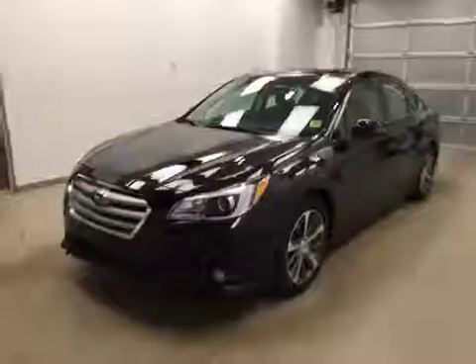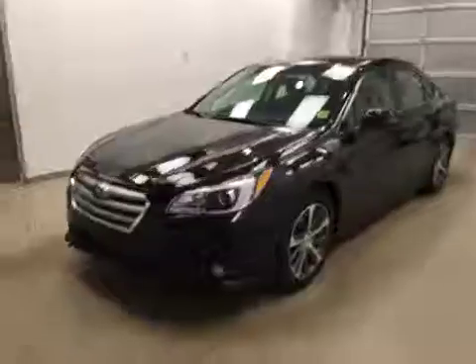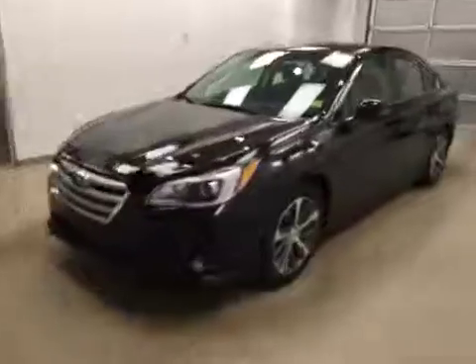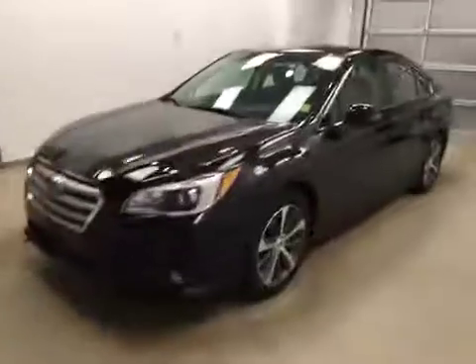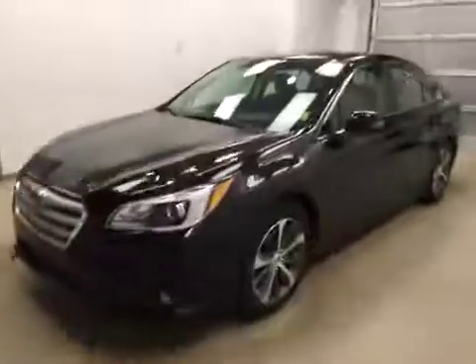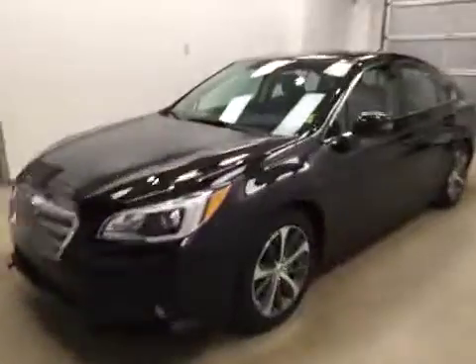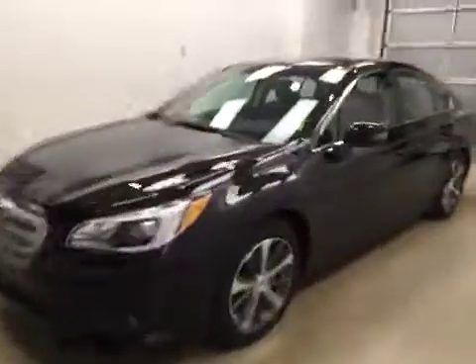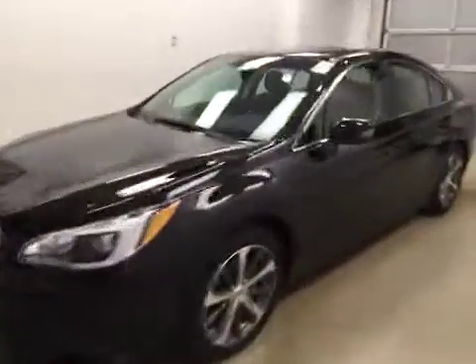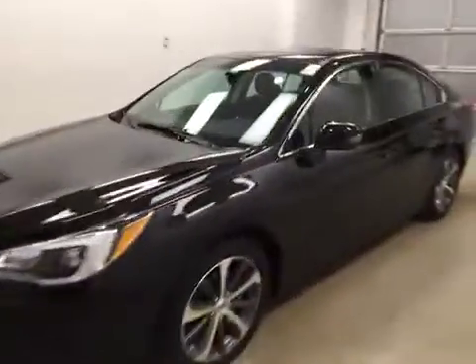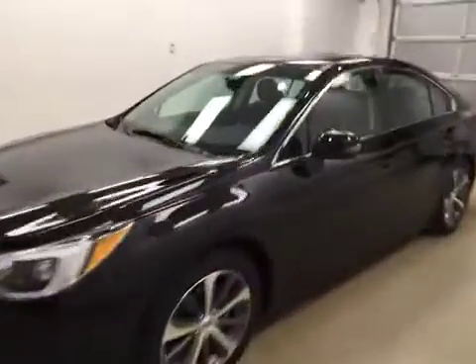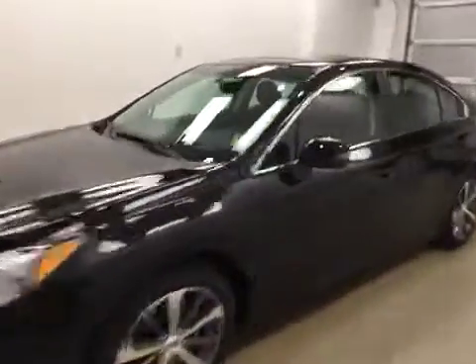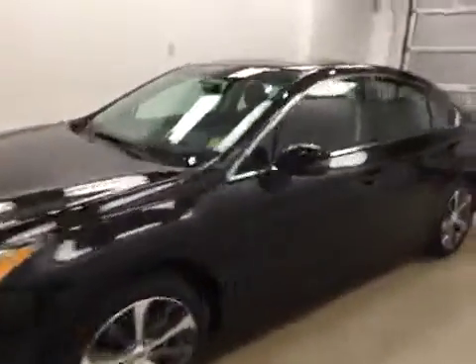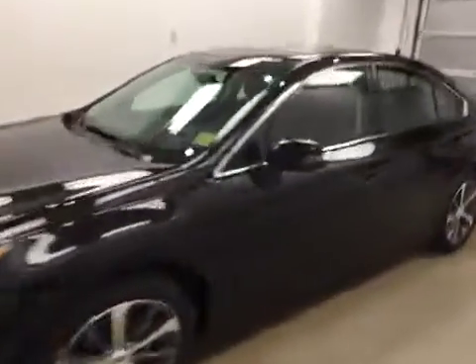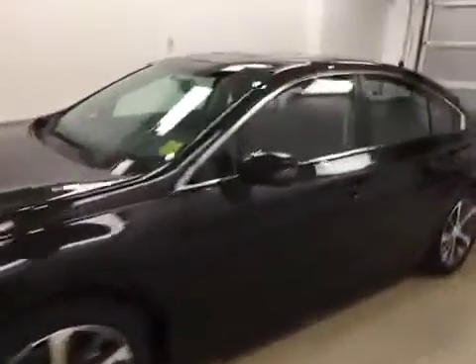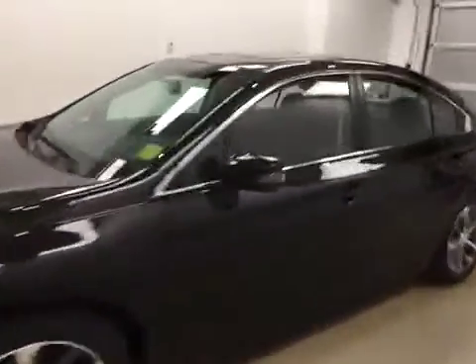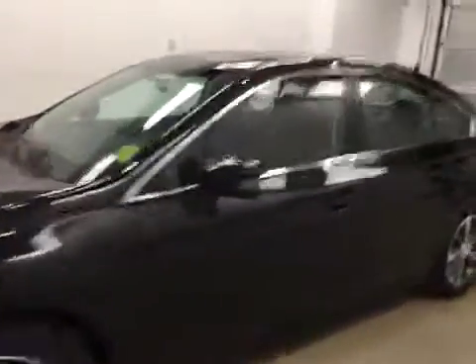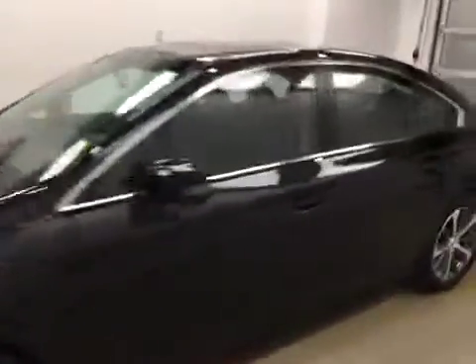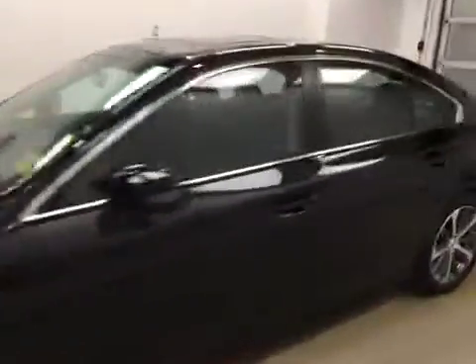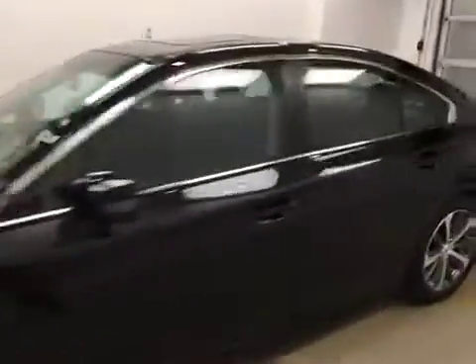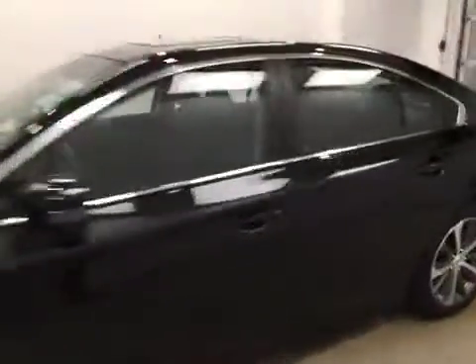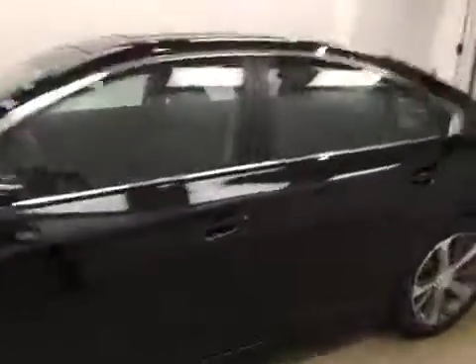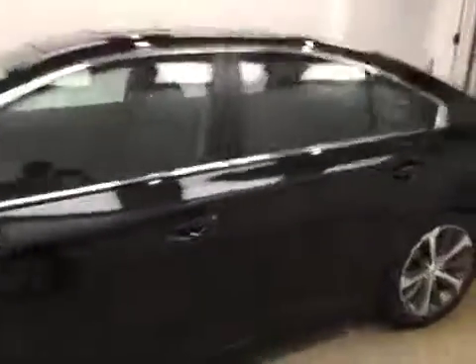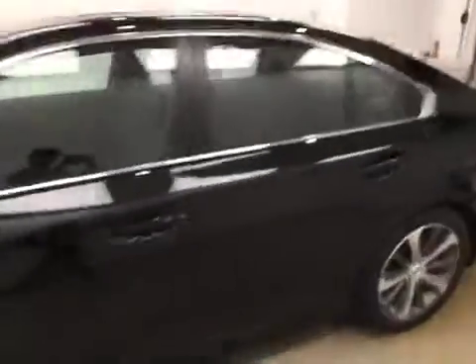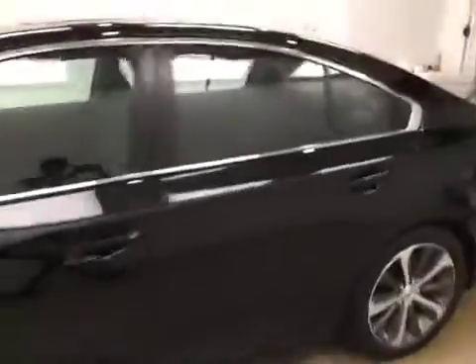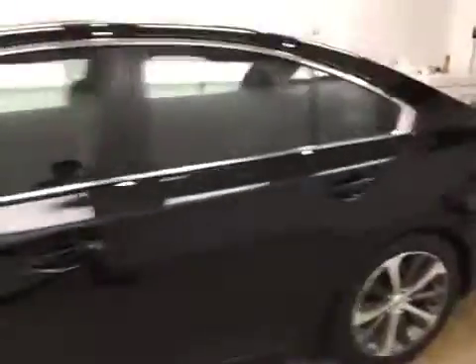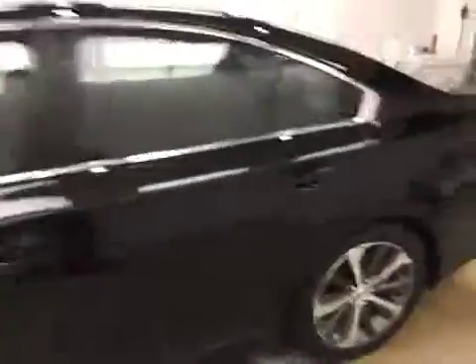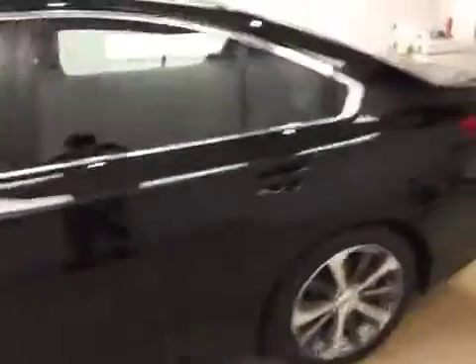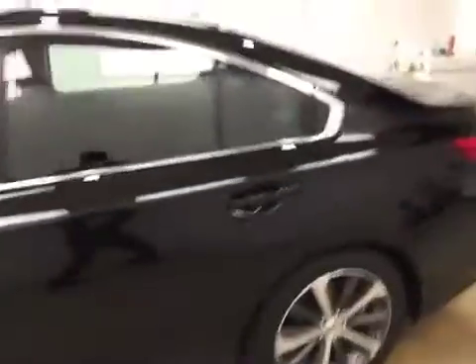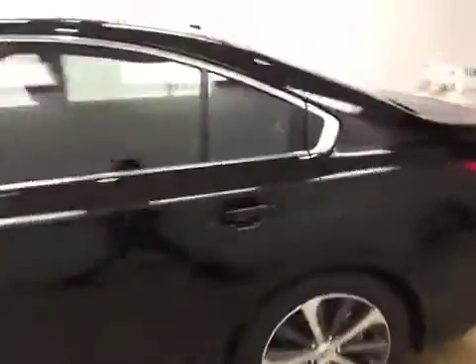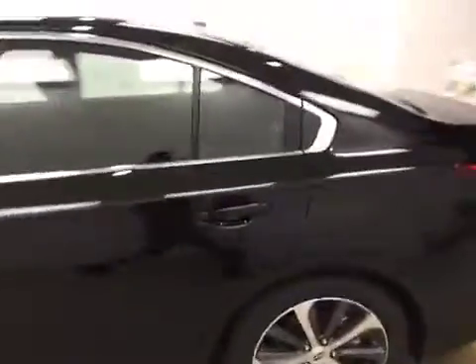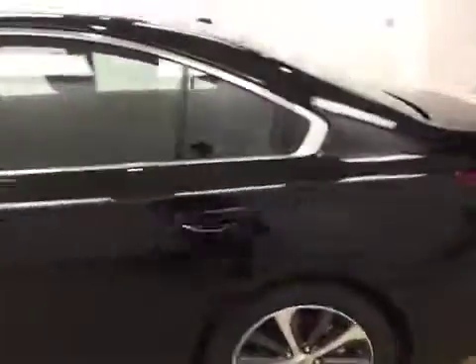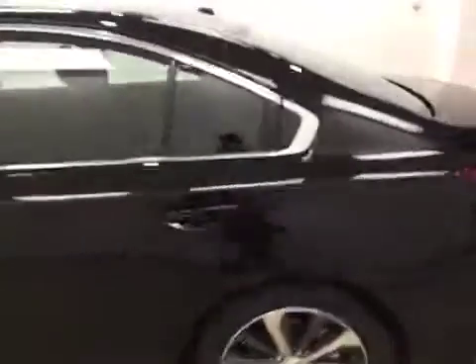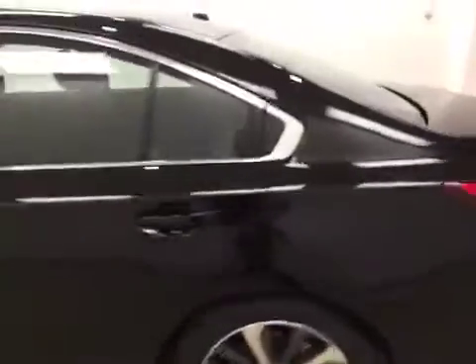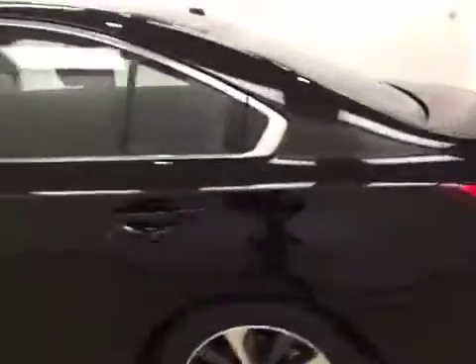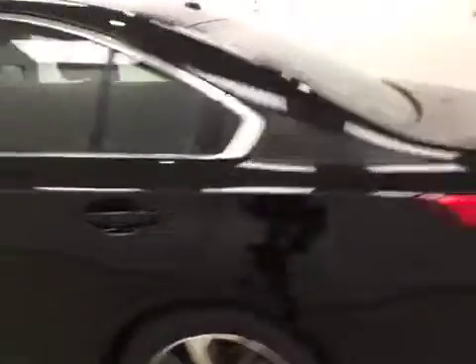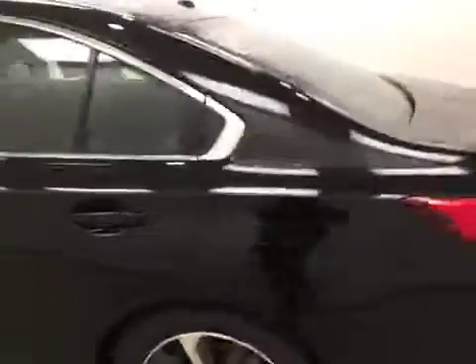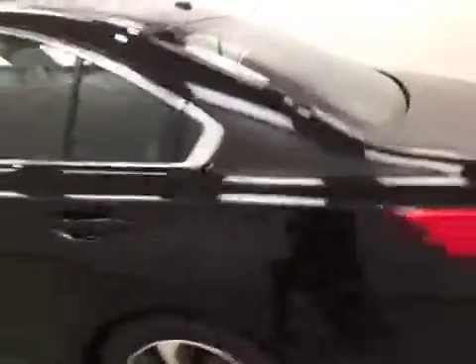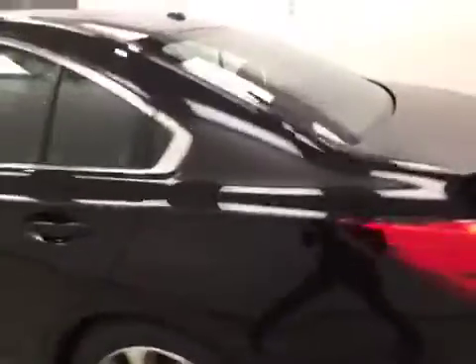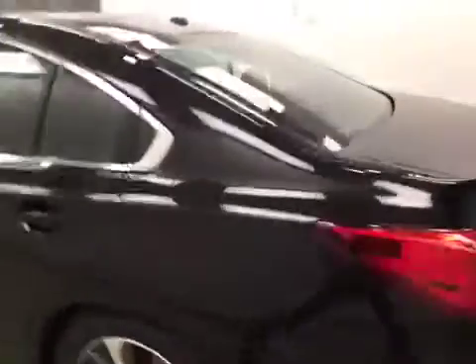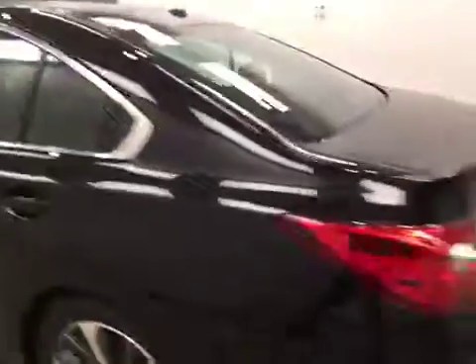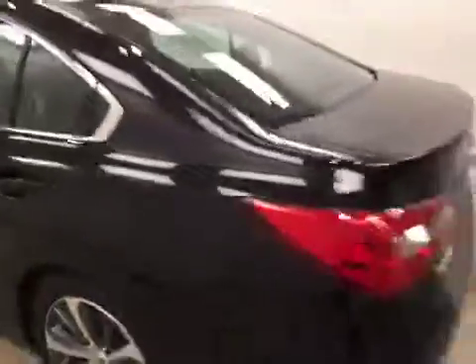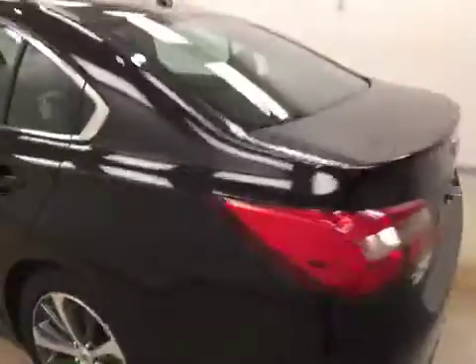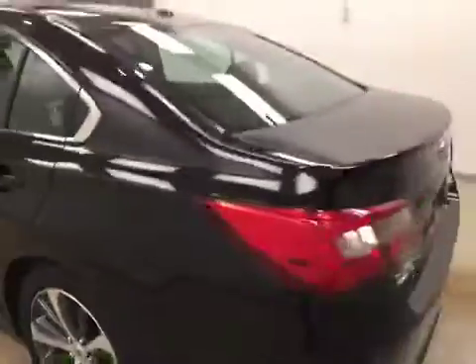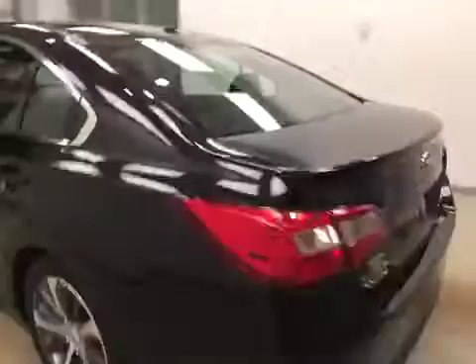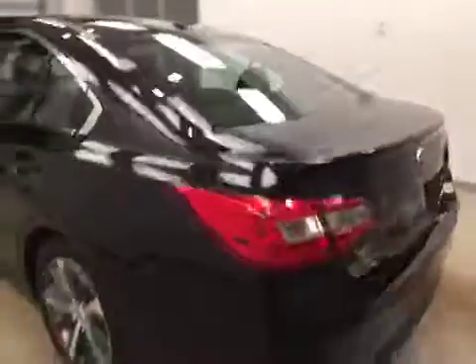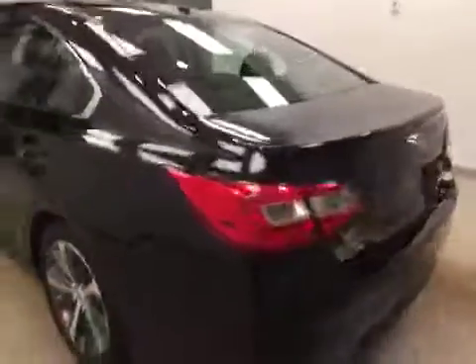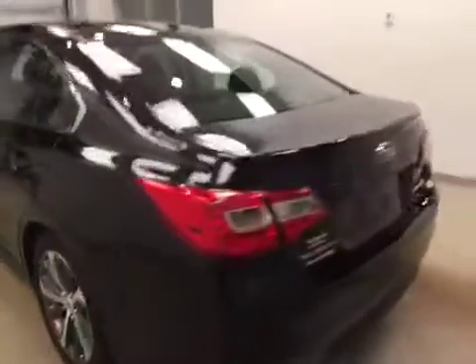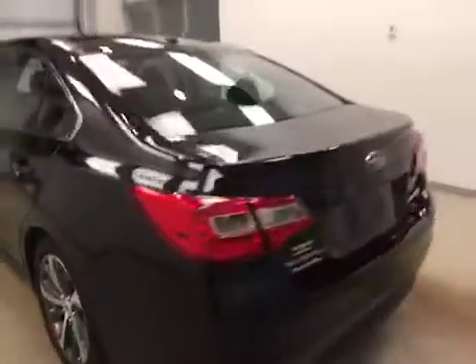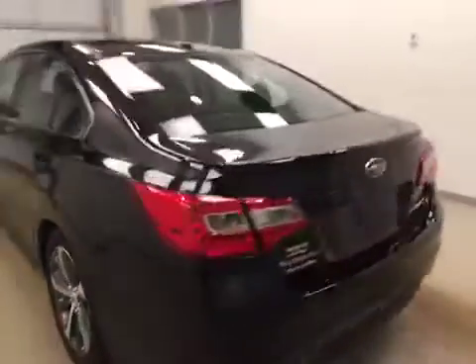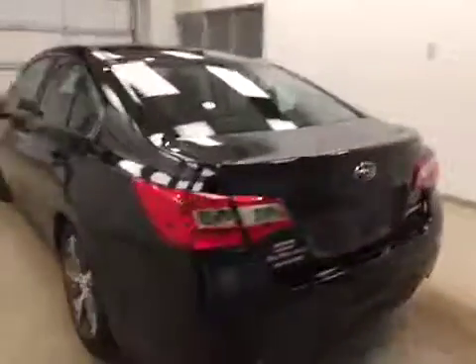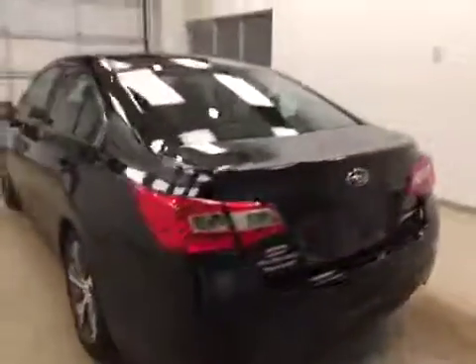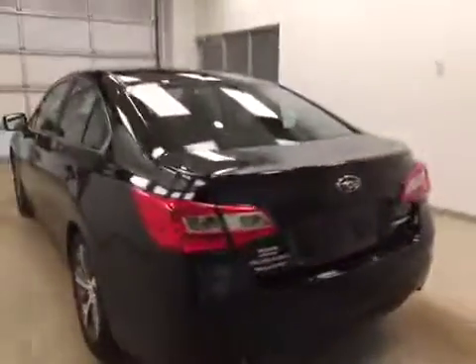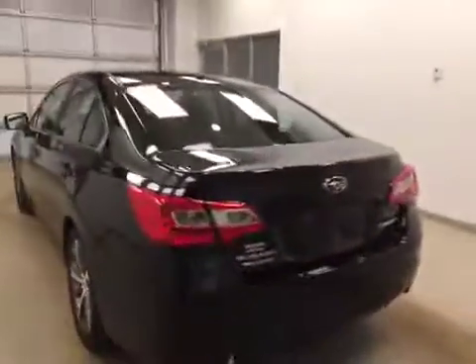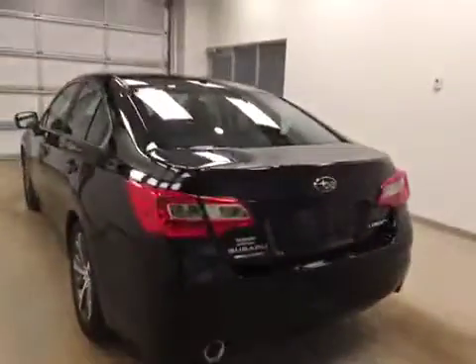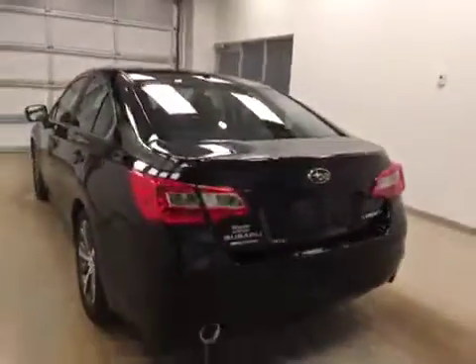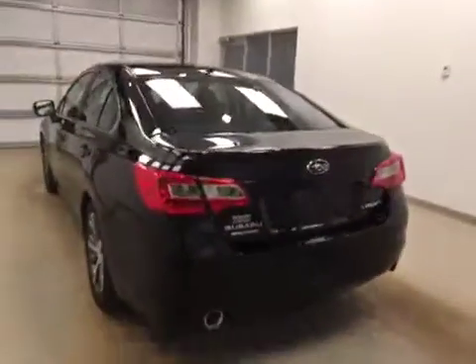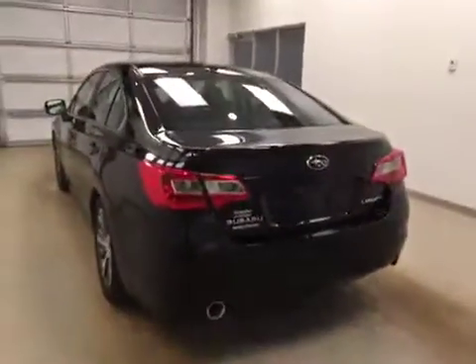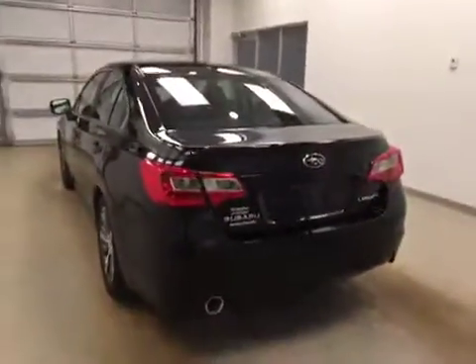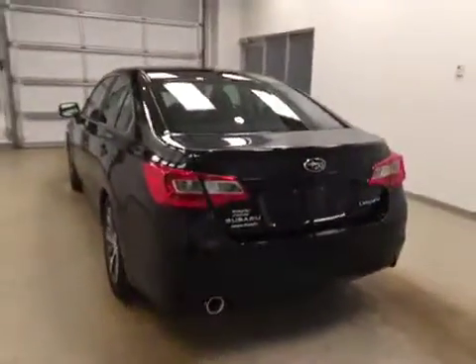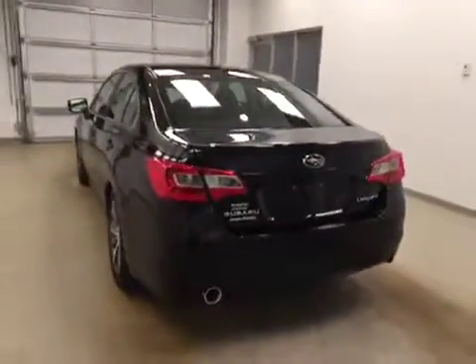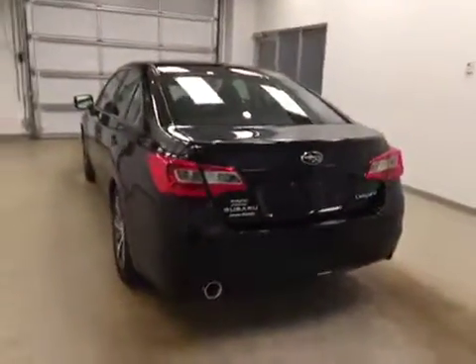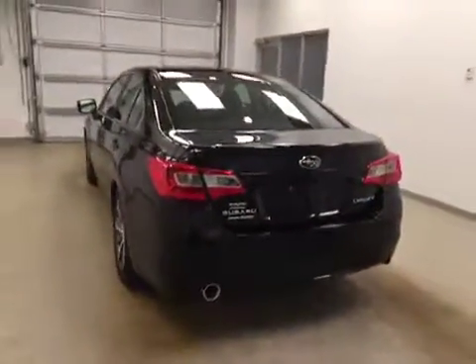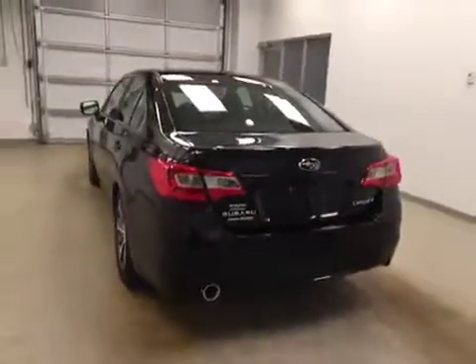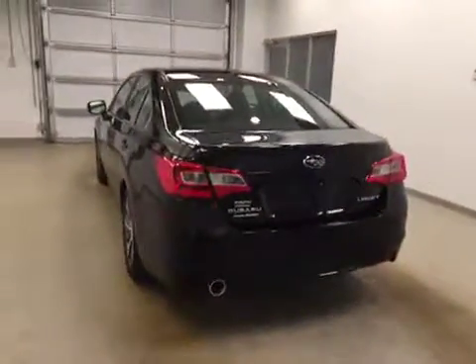This is stock number 173957 on a 2017 Subaru Legacy, and our exterior color is crystal black.